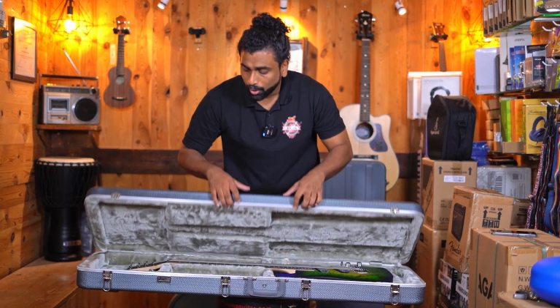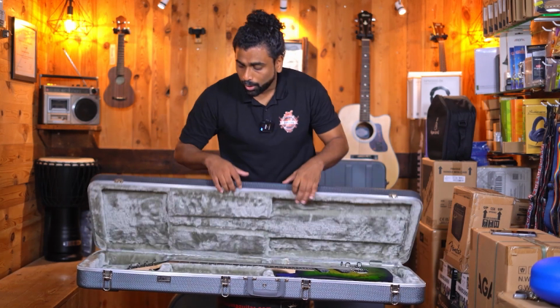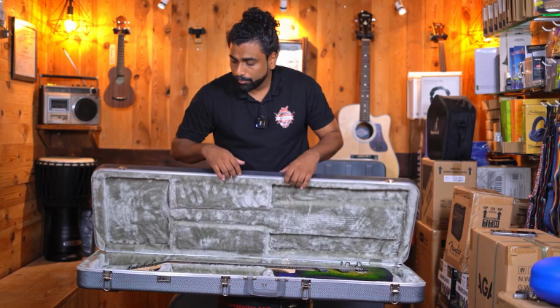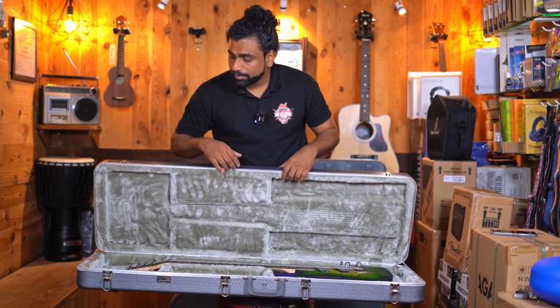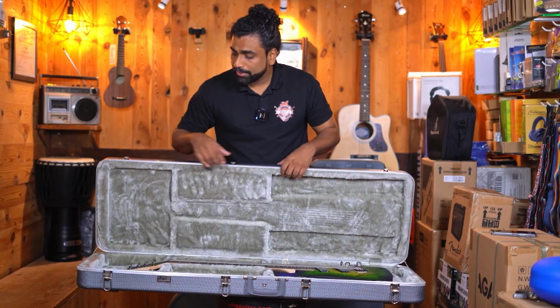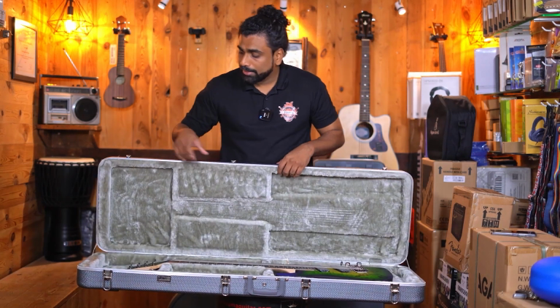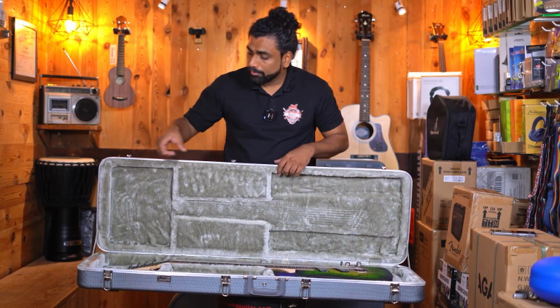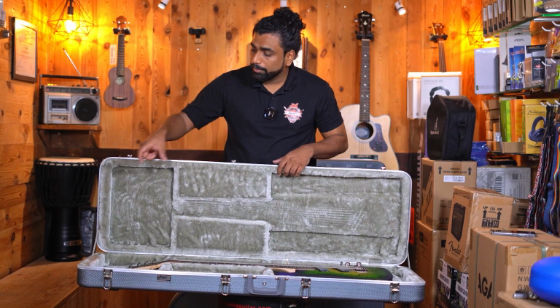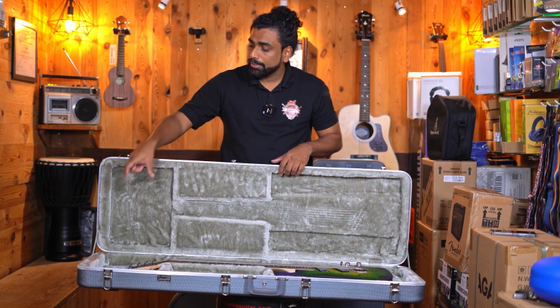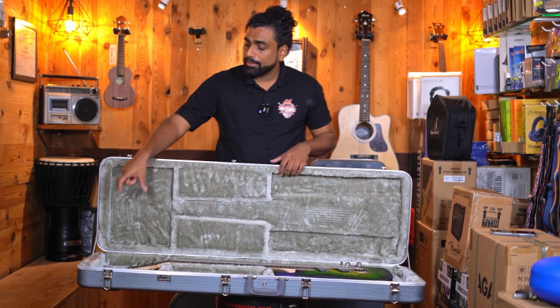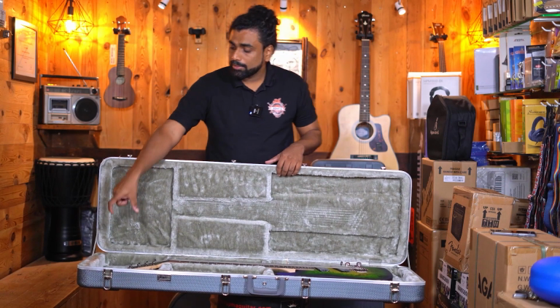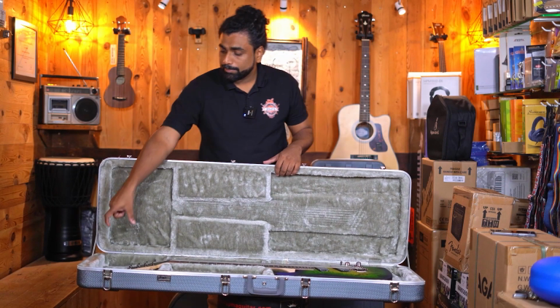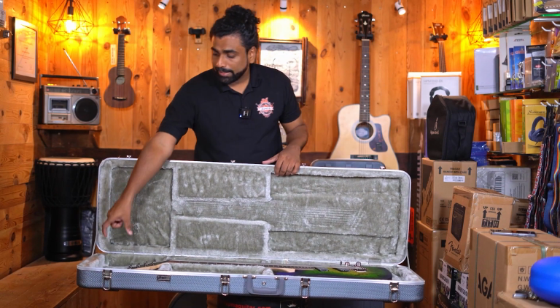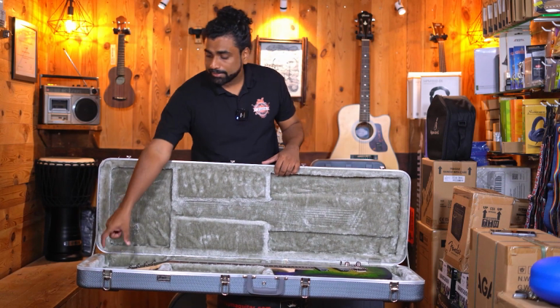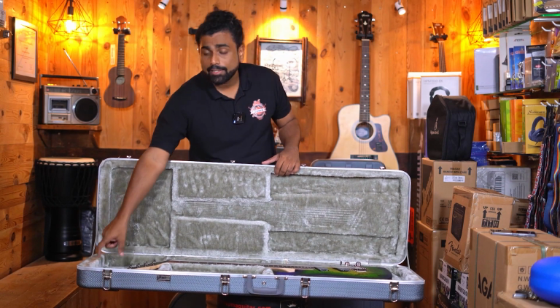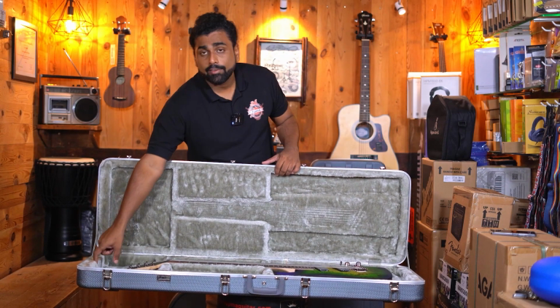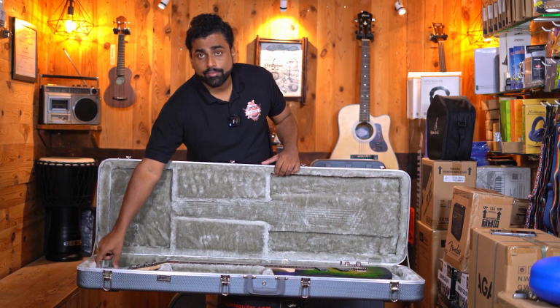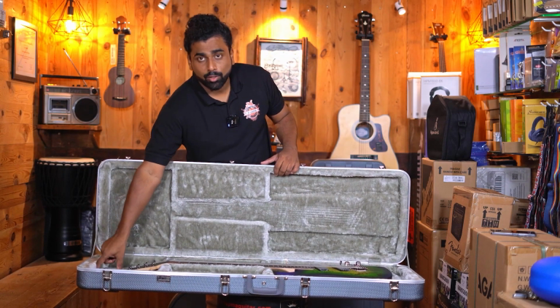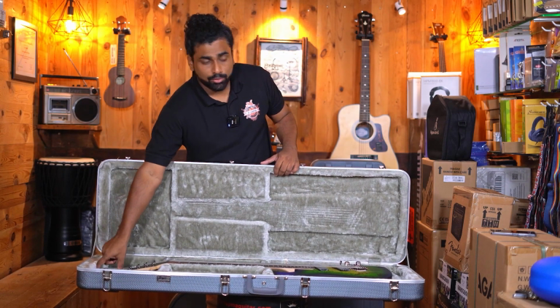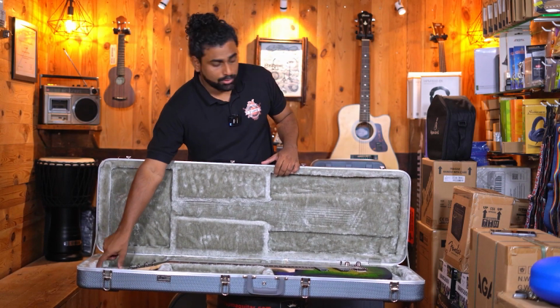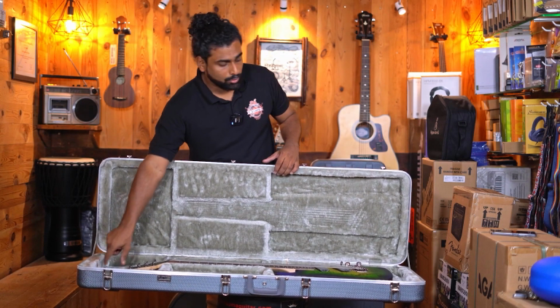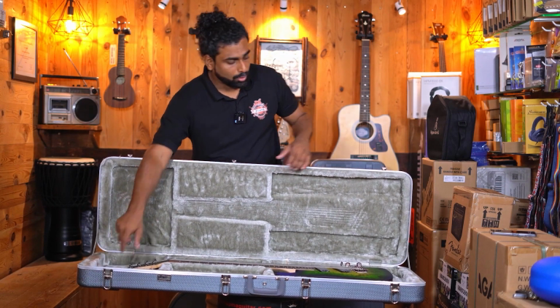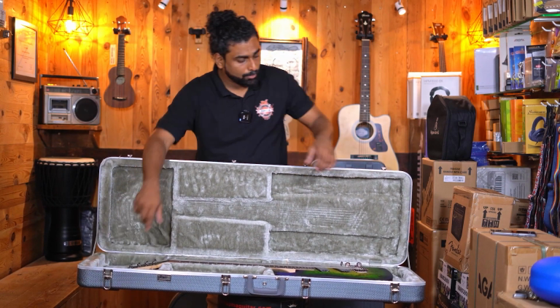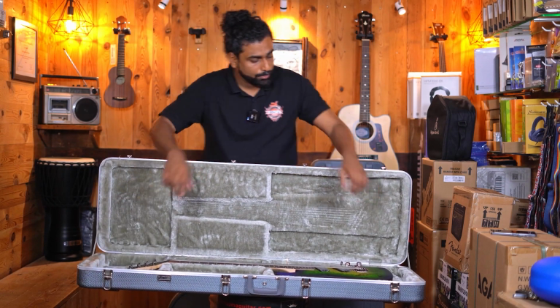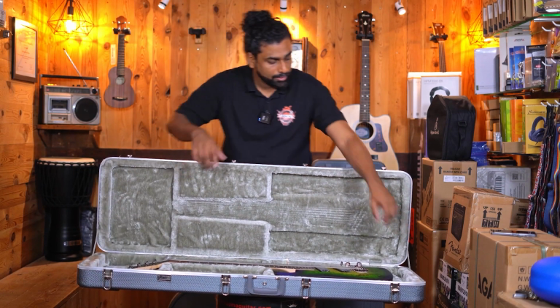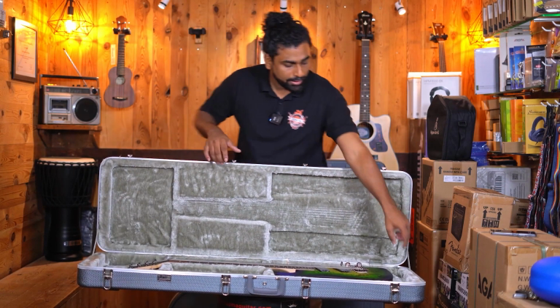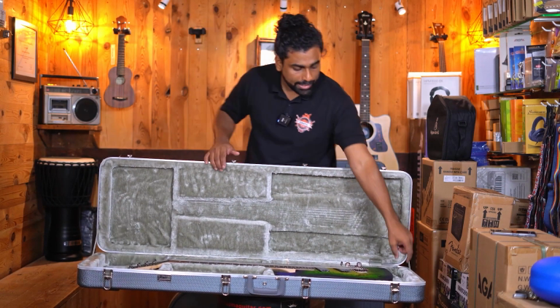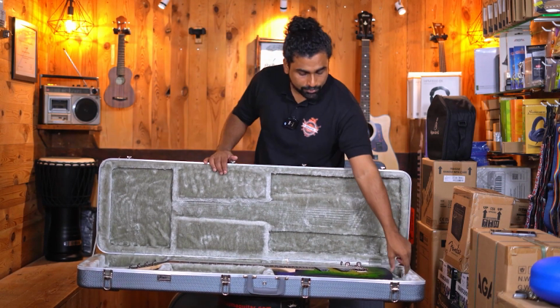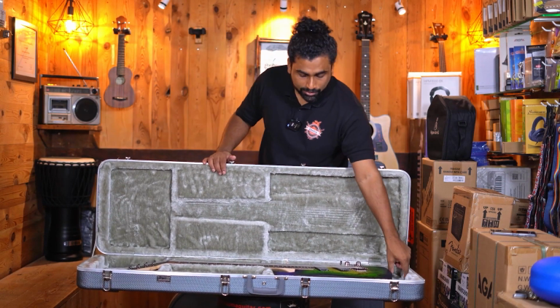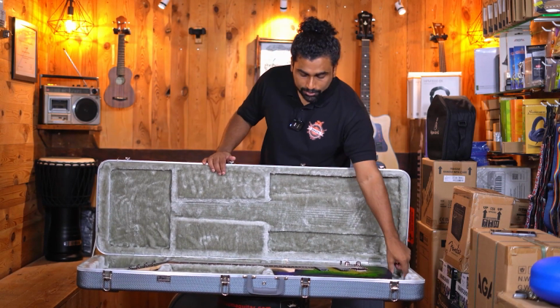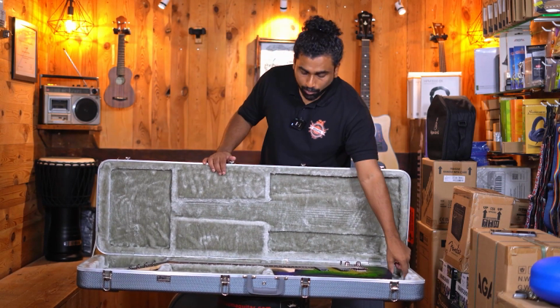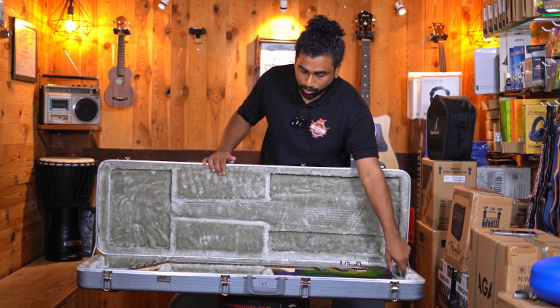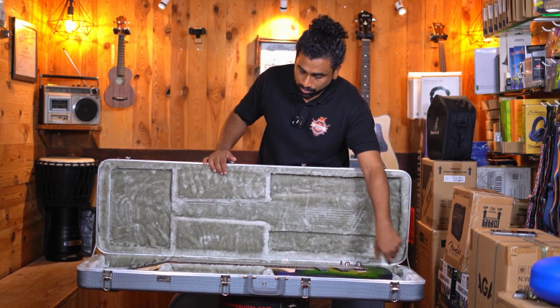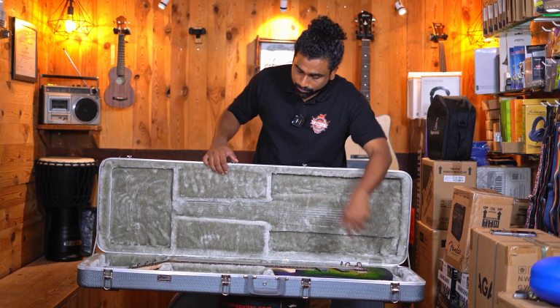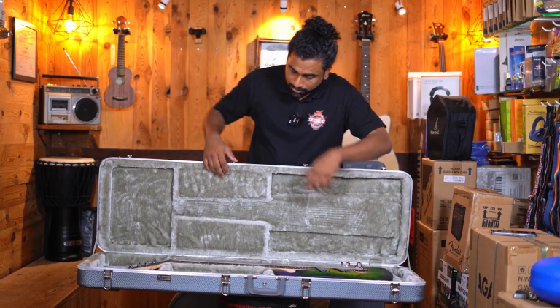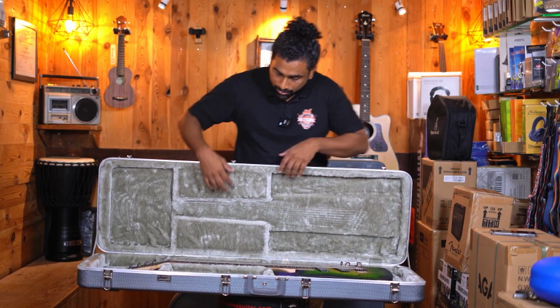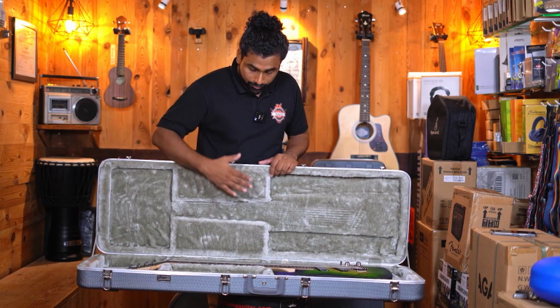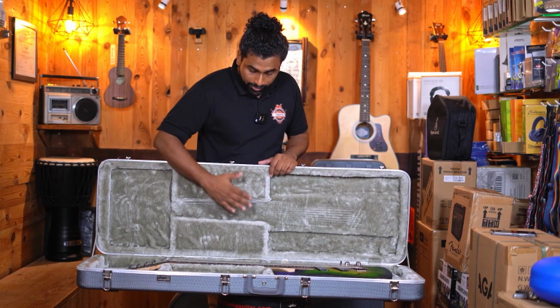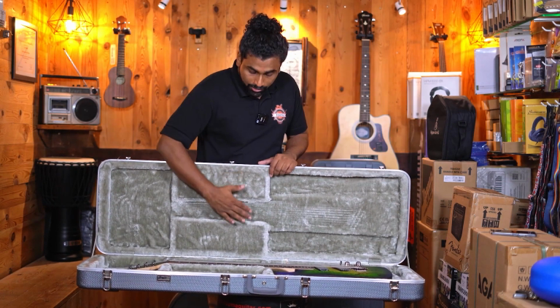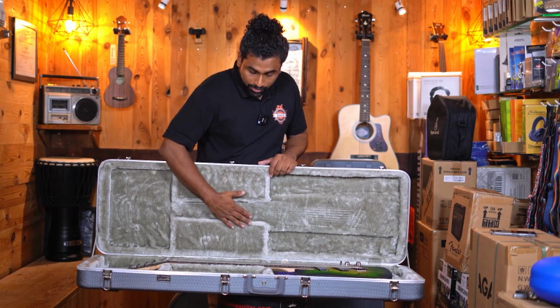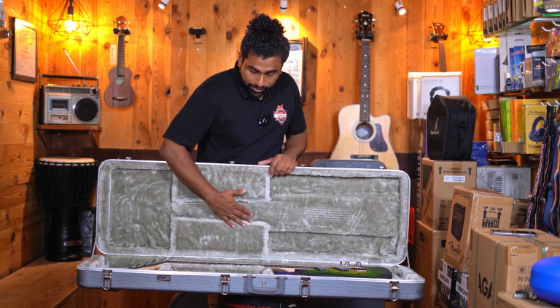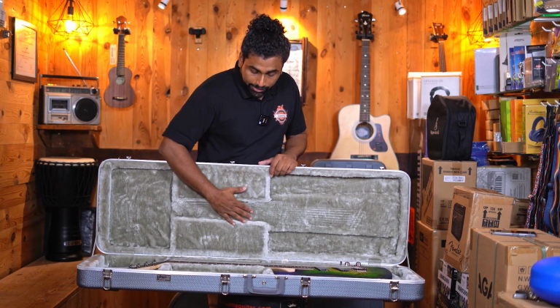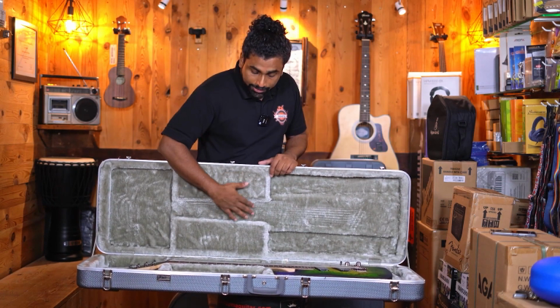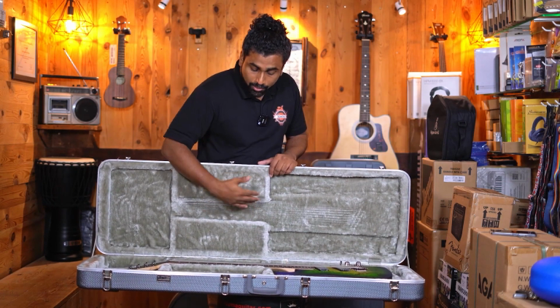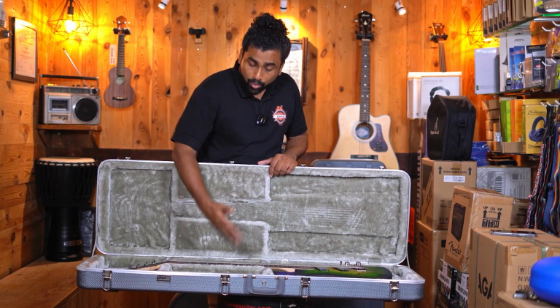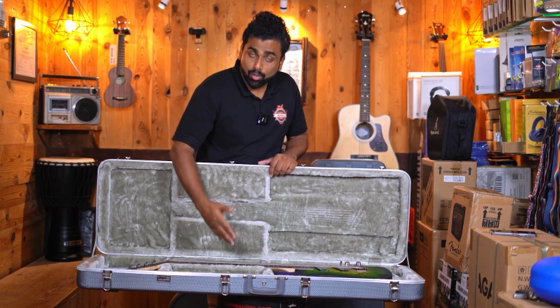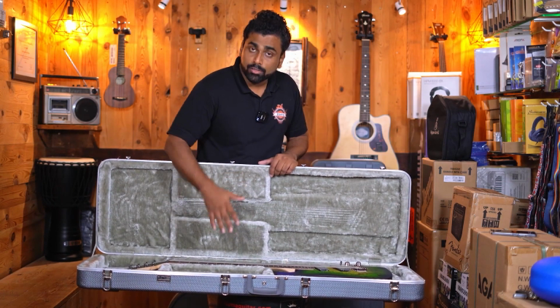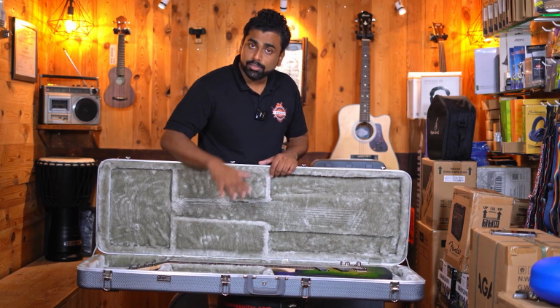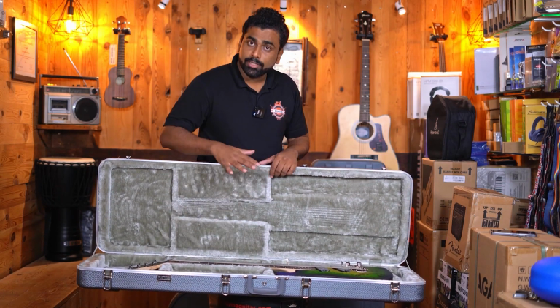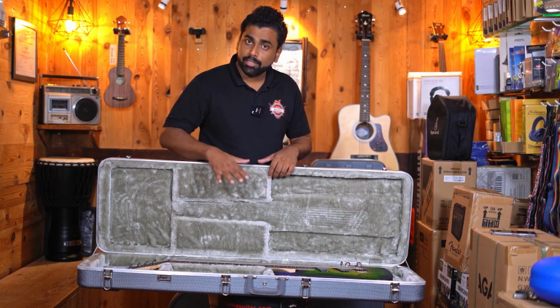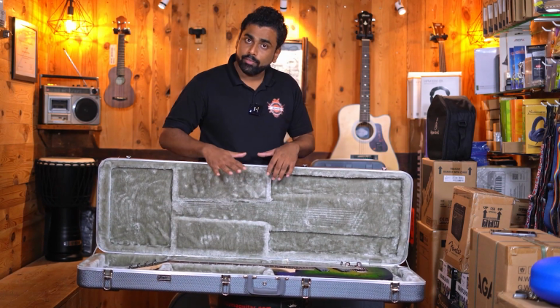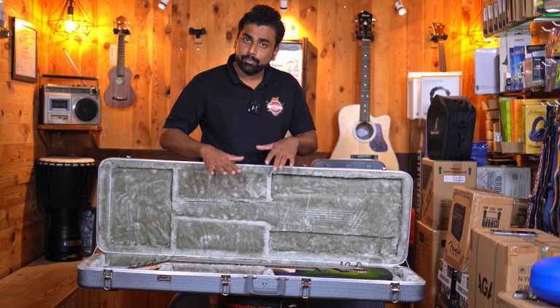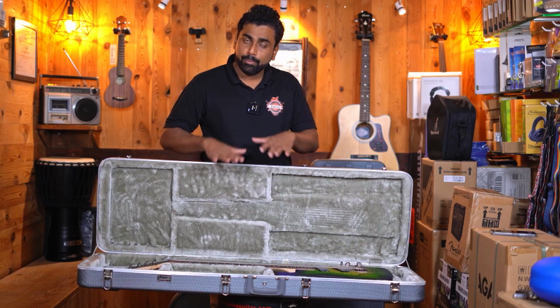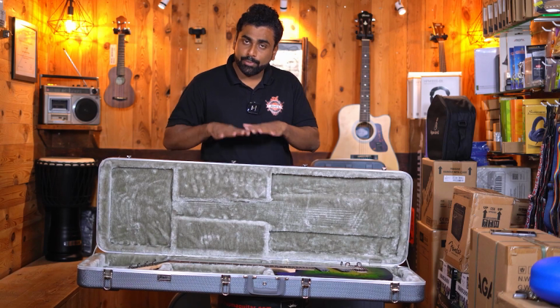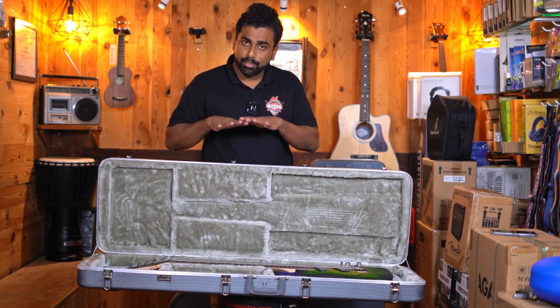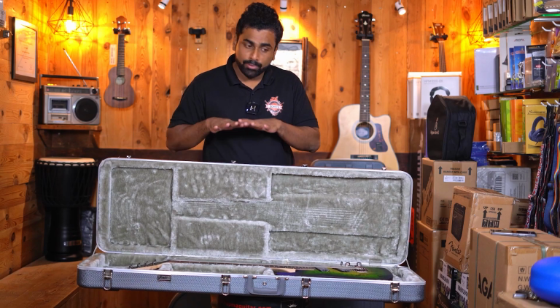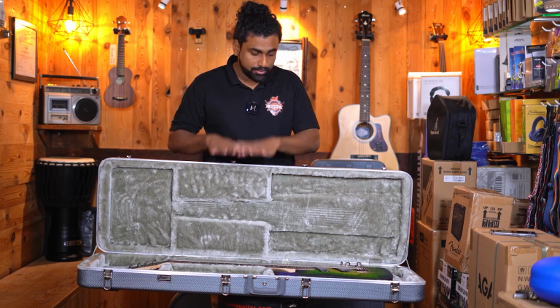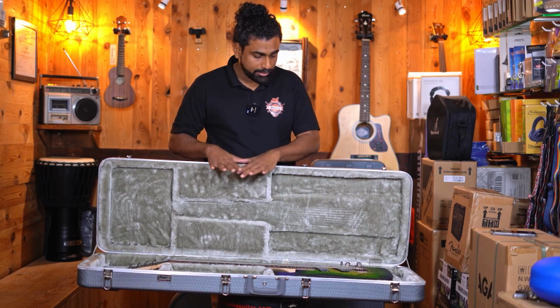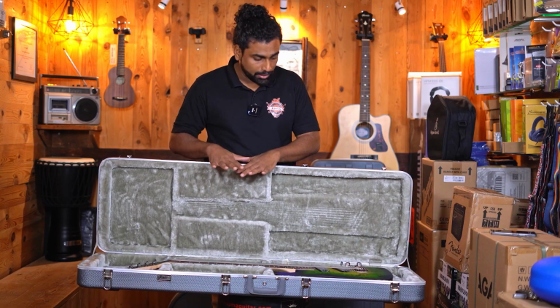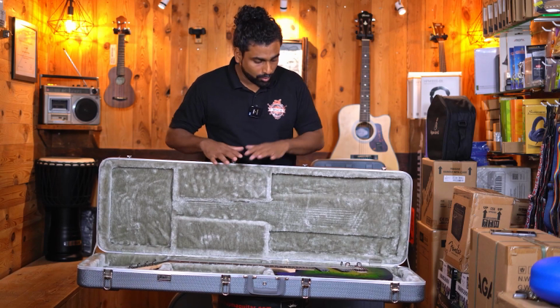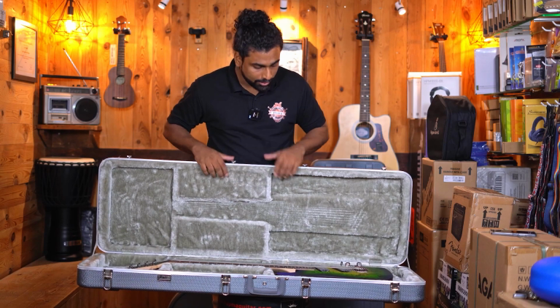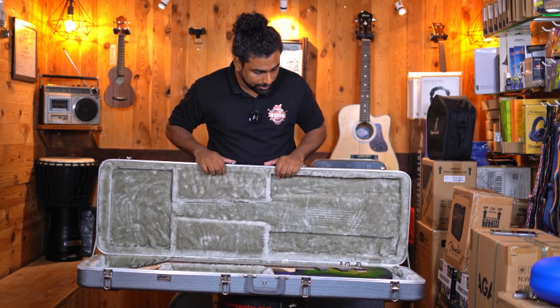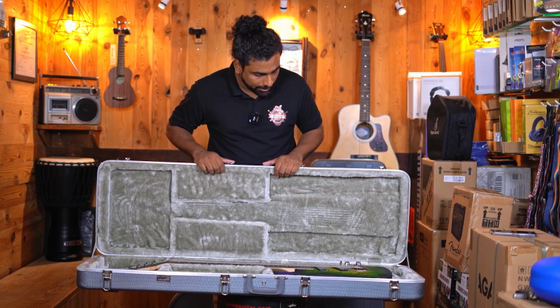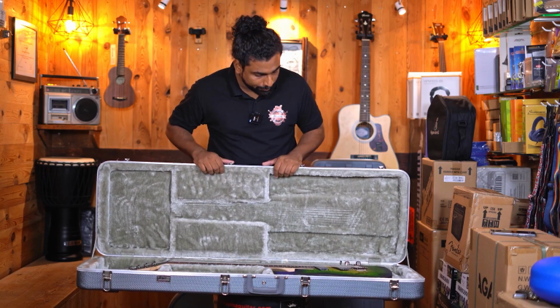Obviously there will be a little space left on the top as well as bottom, but when the case locks, the guitar will be pretty much securely kept.